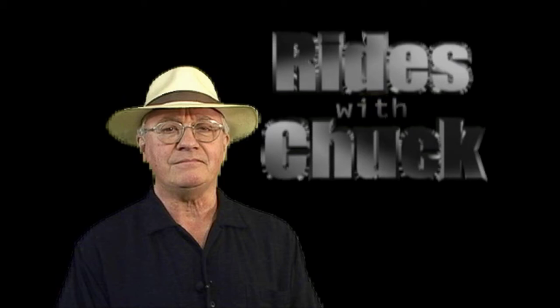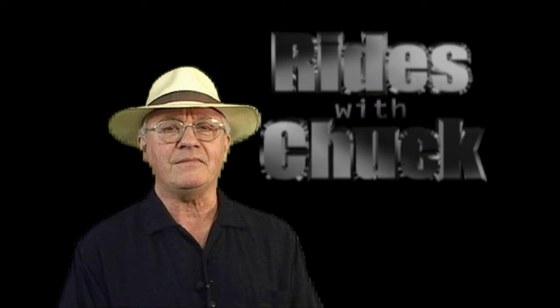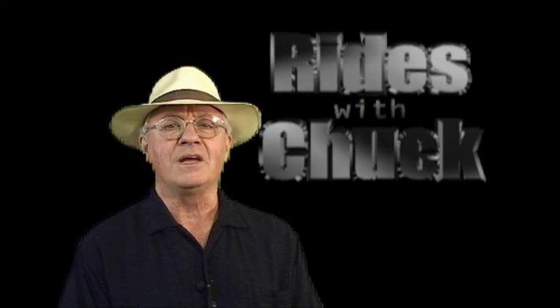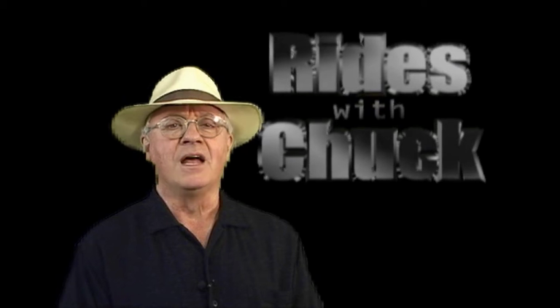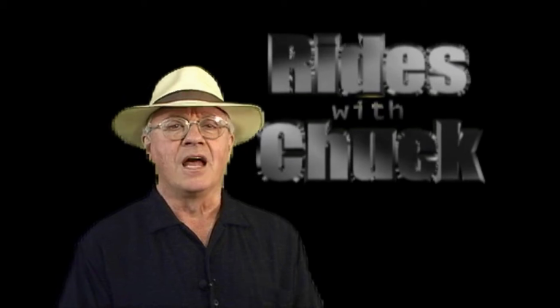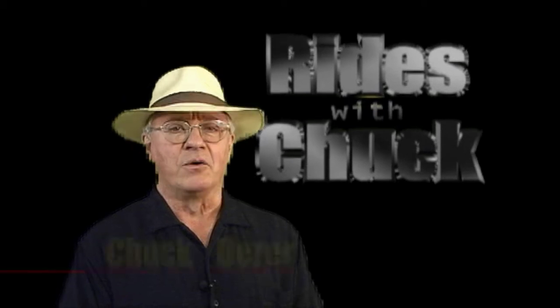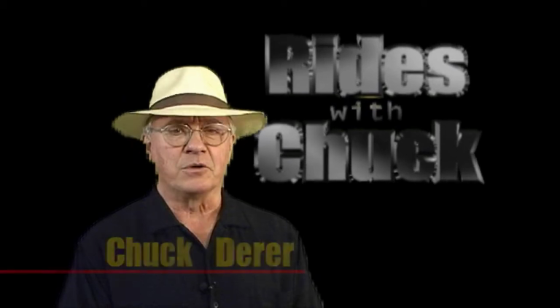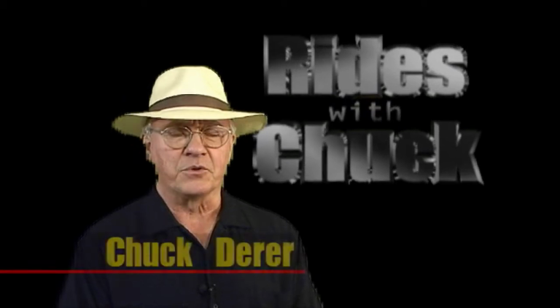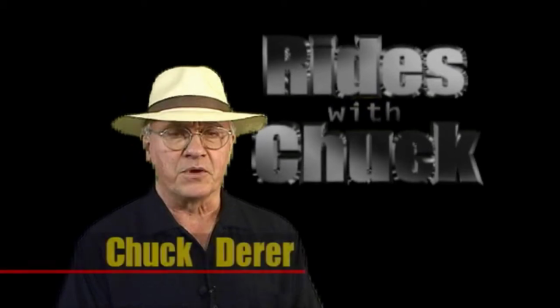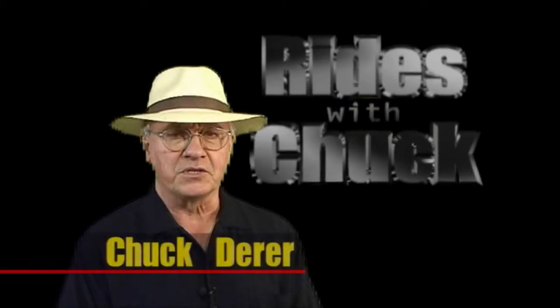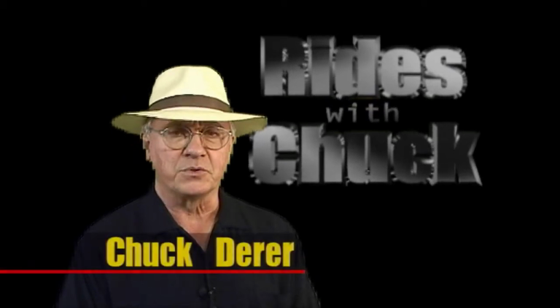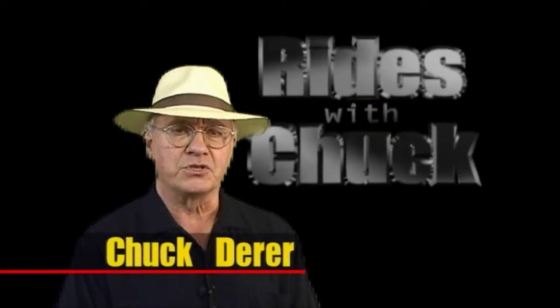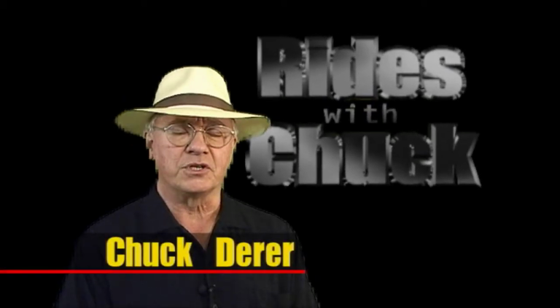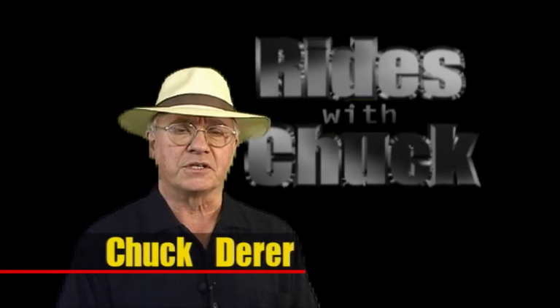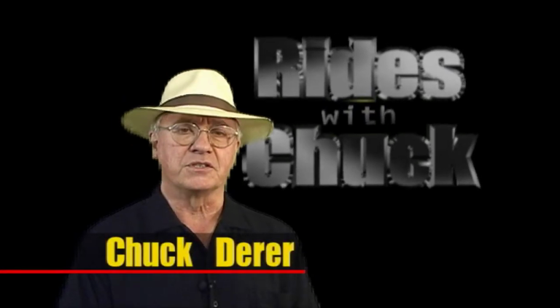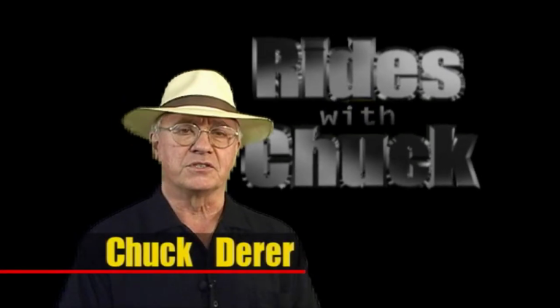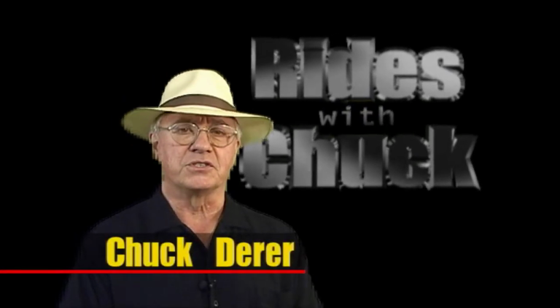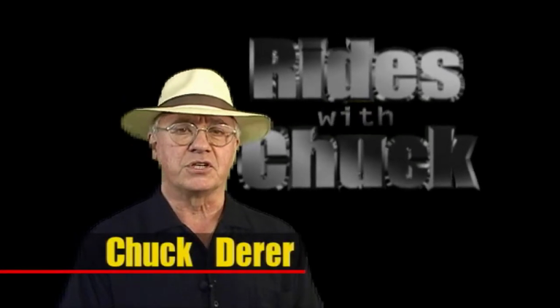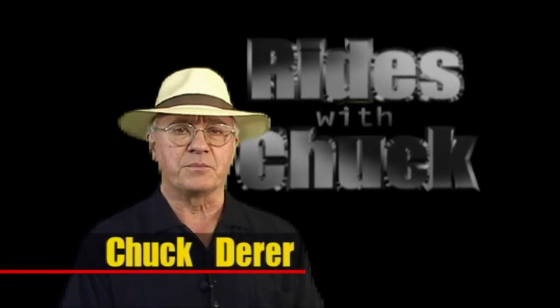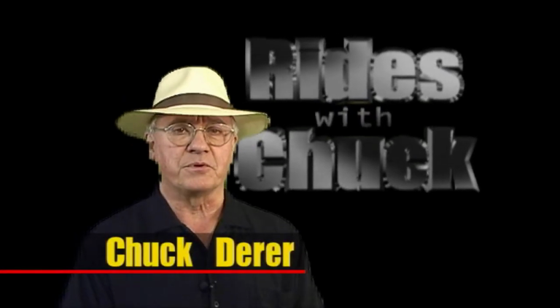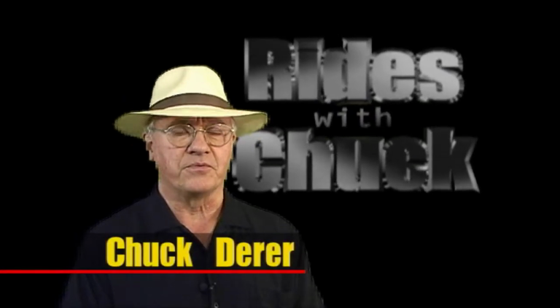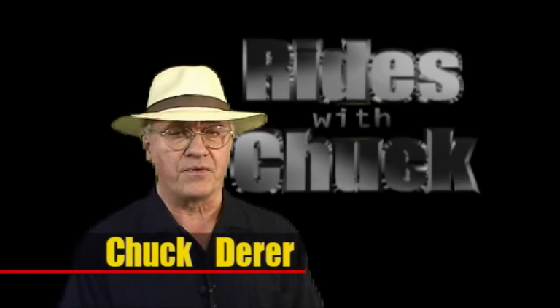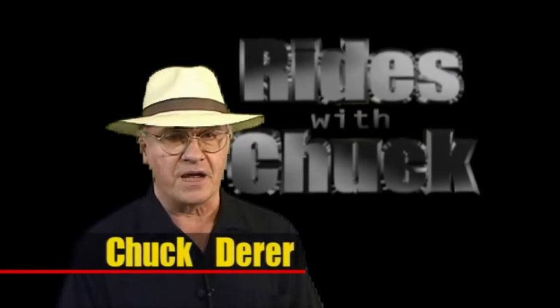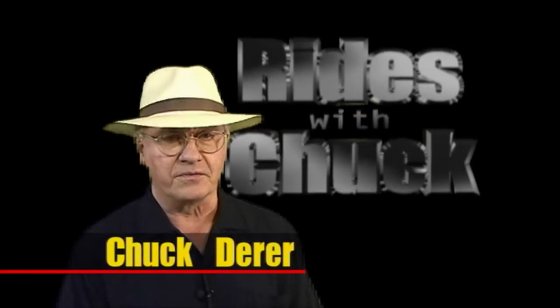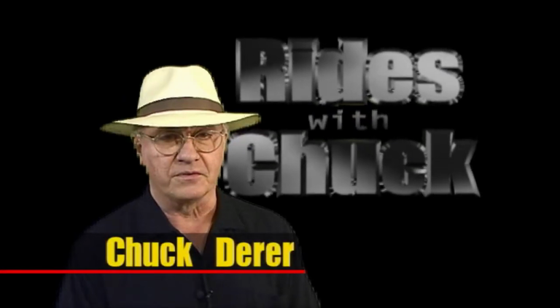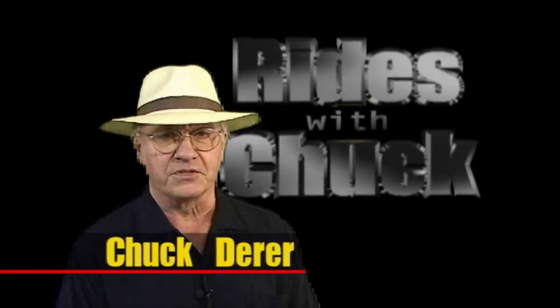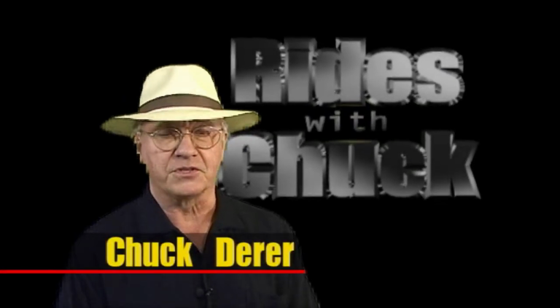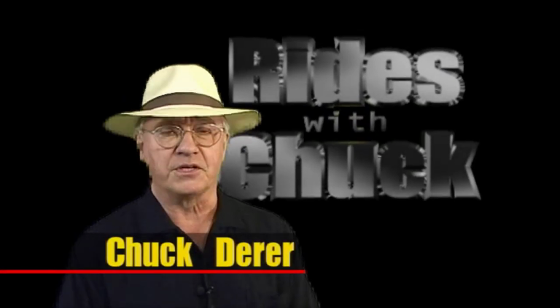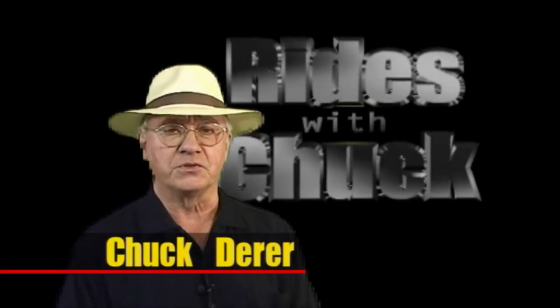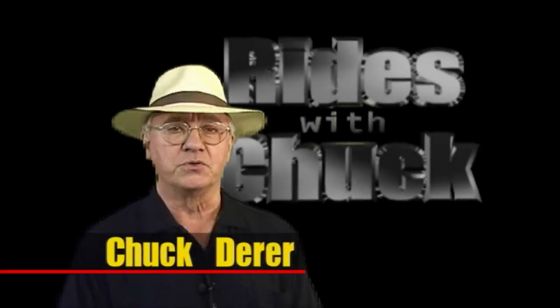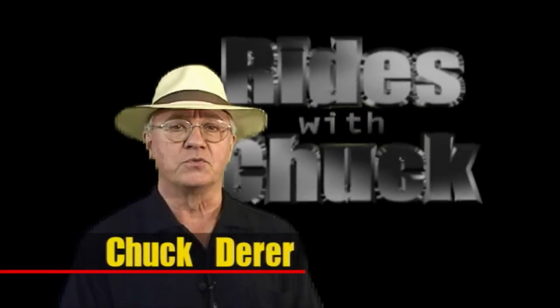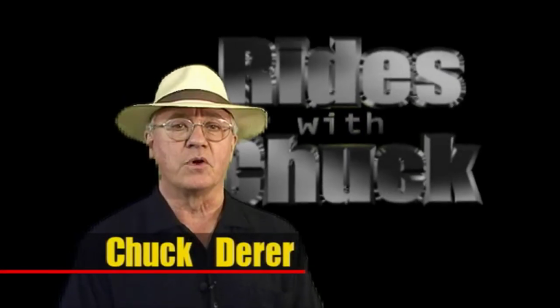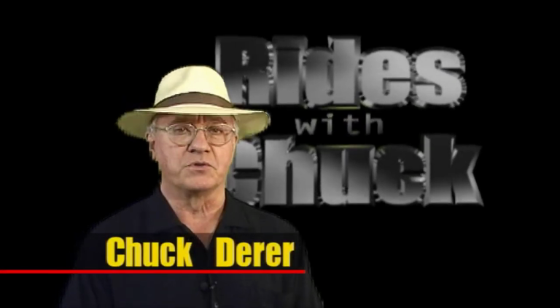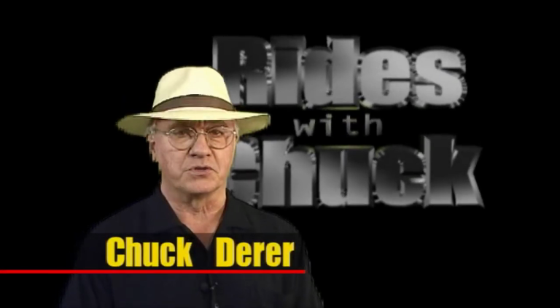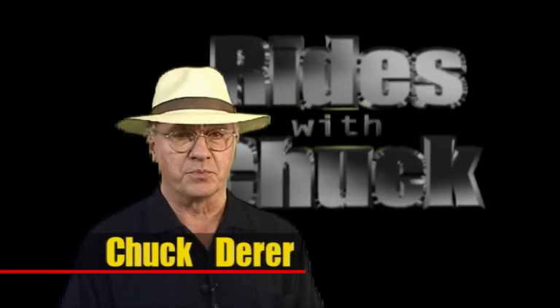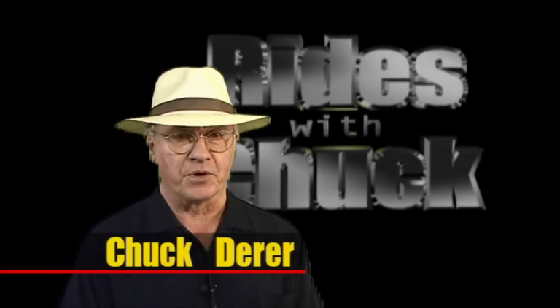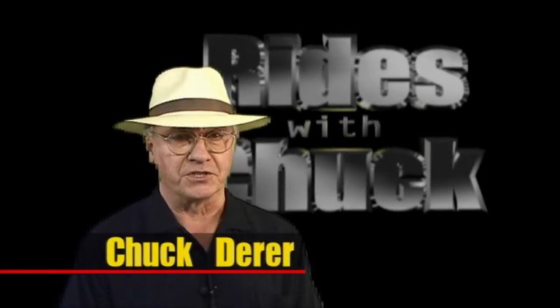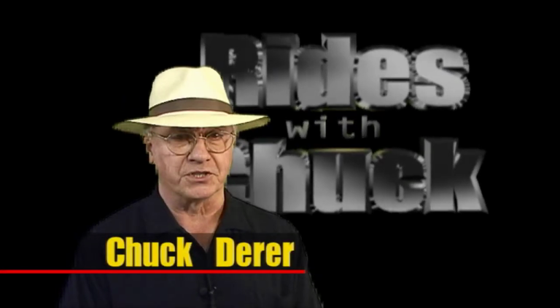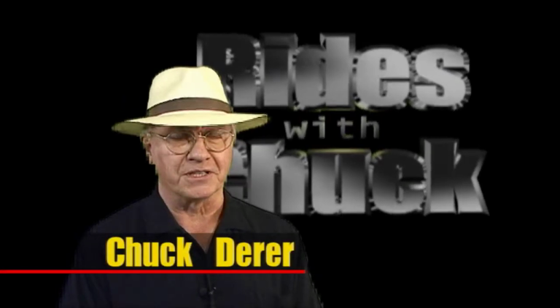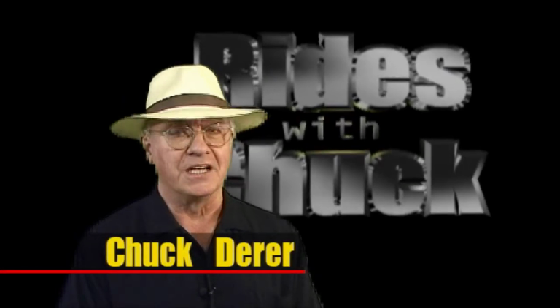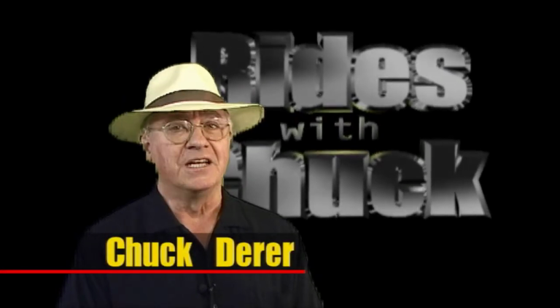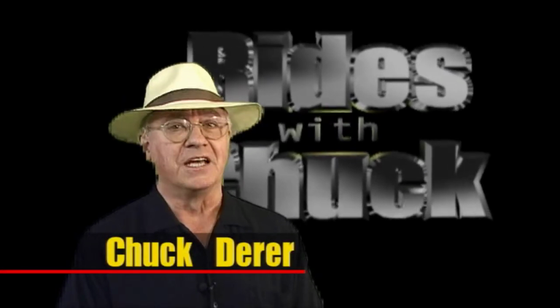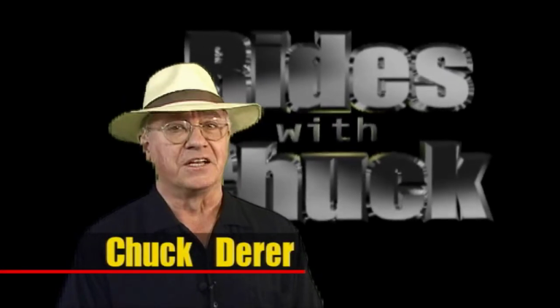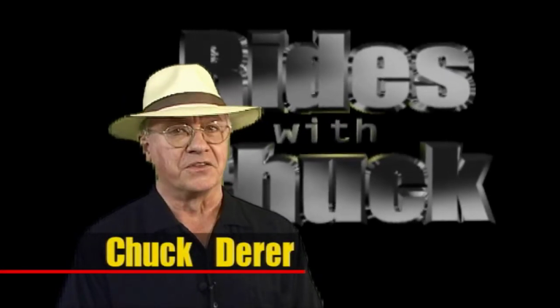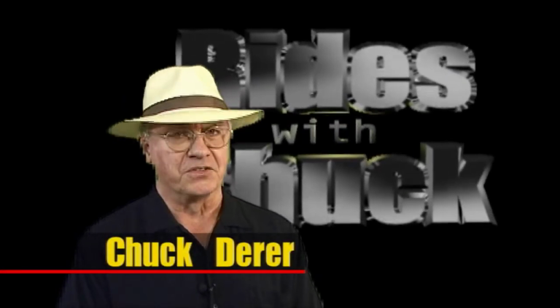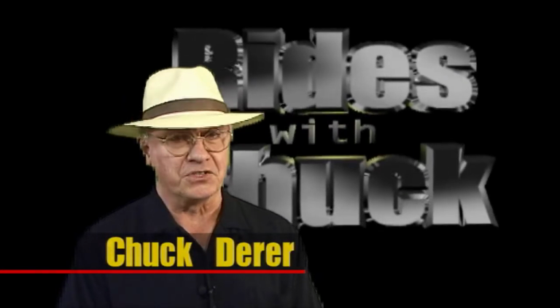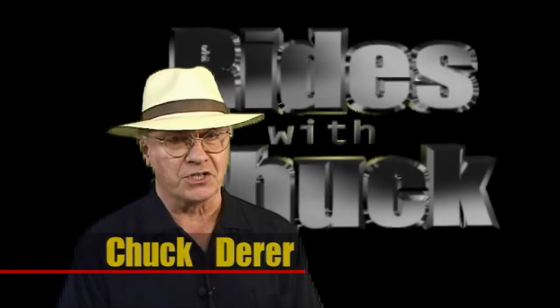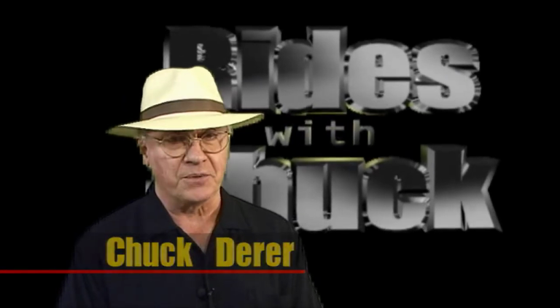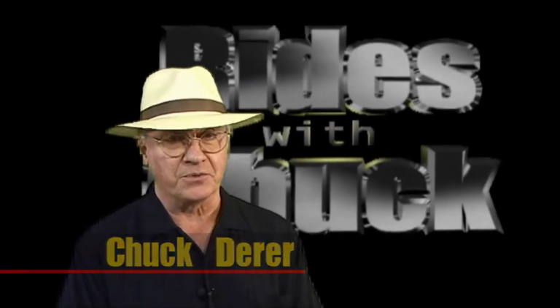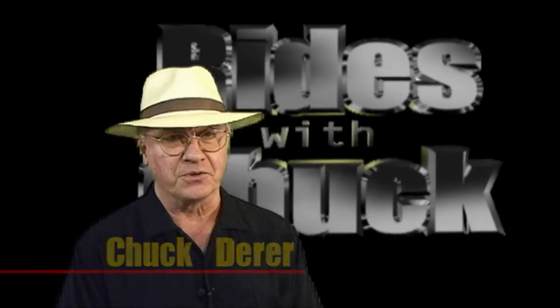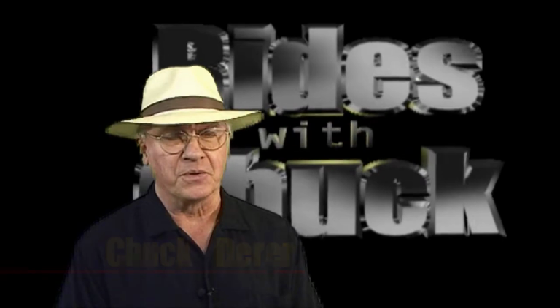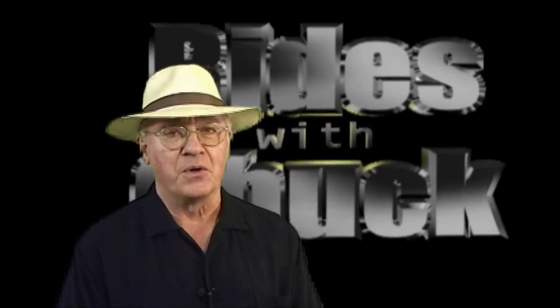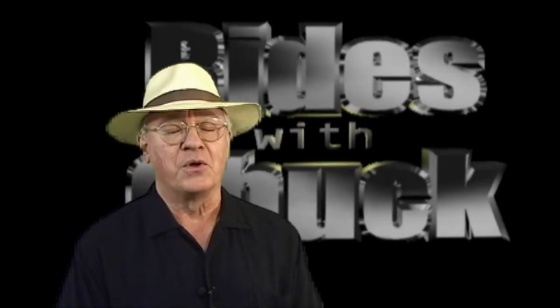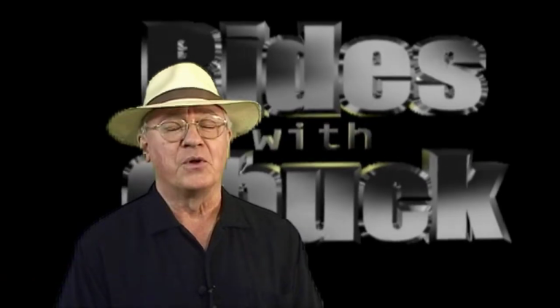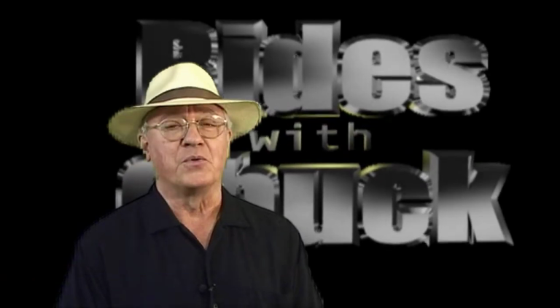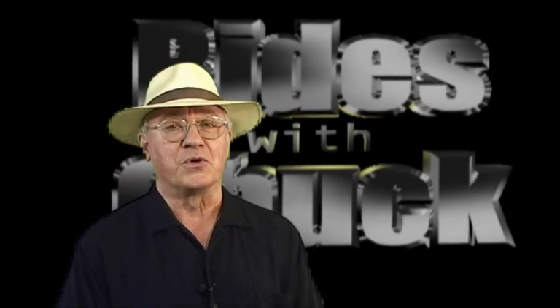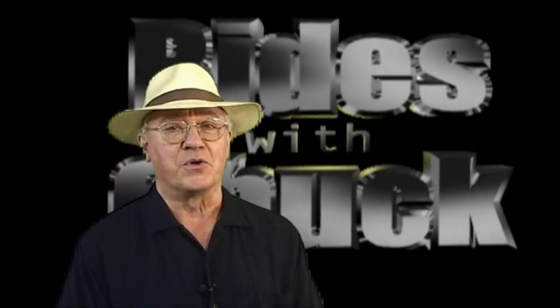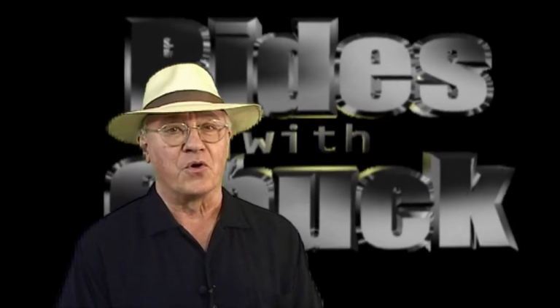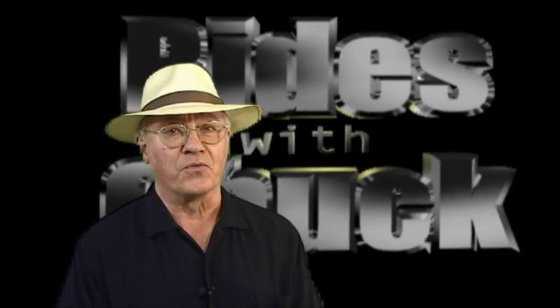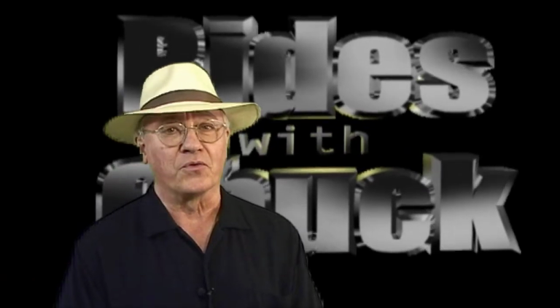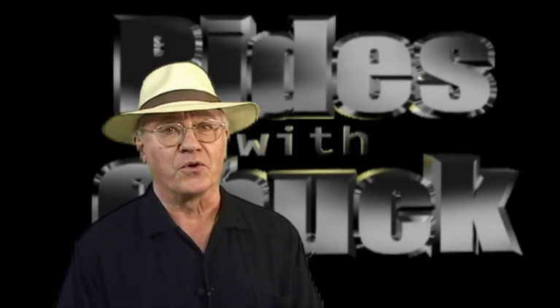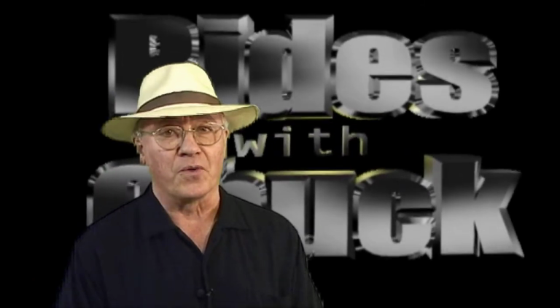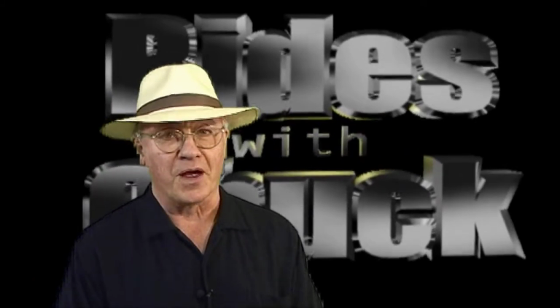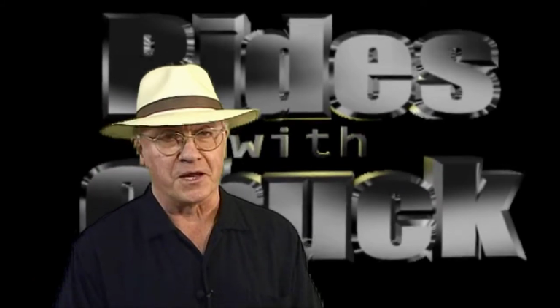Welcome to Rides with Chuck. This is chapter 5 of the LaSalle II Roadster Project, and in this chapter we go for a ride.